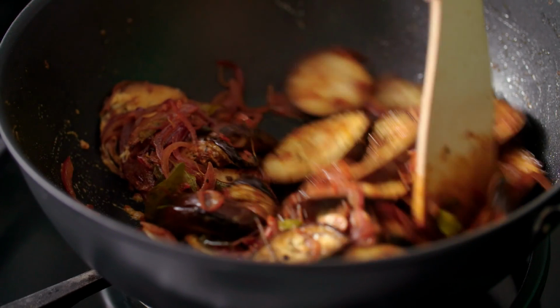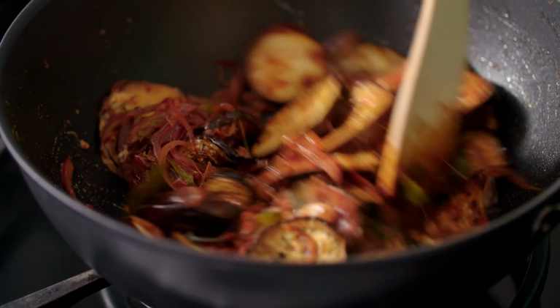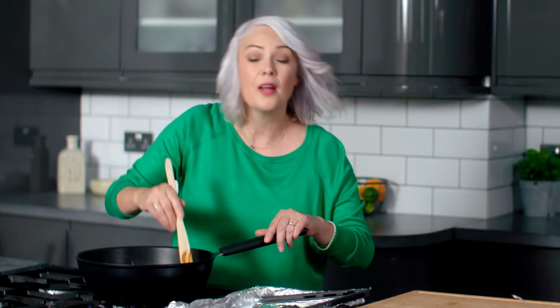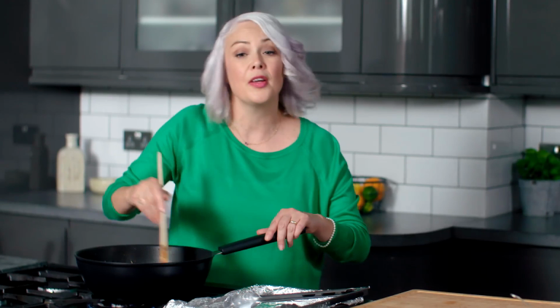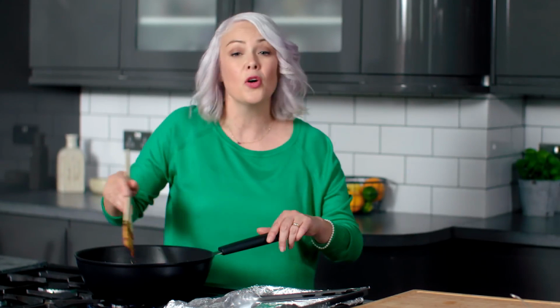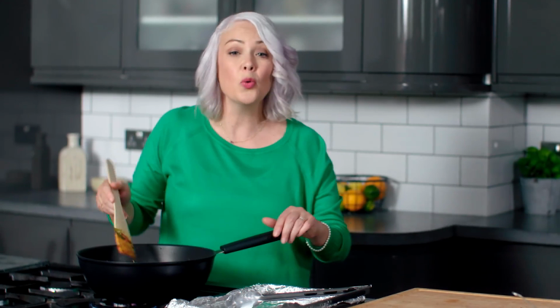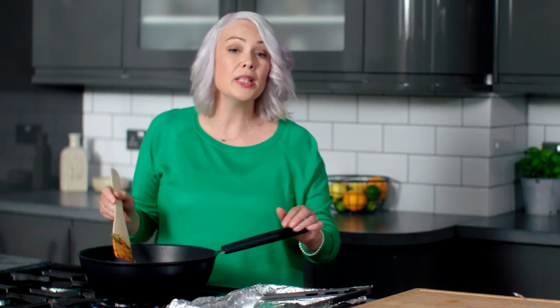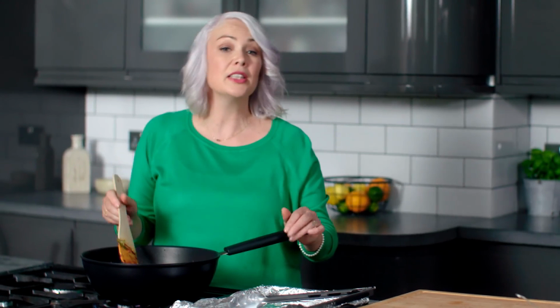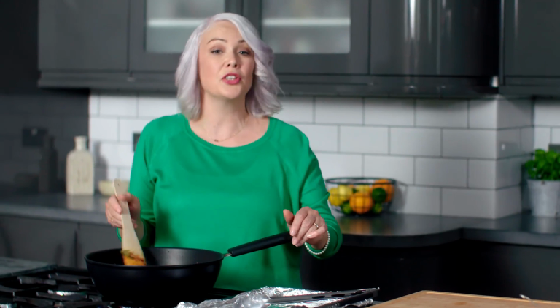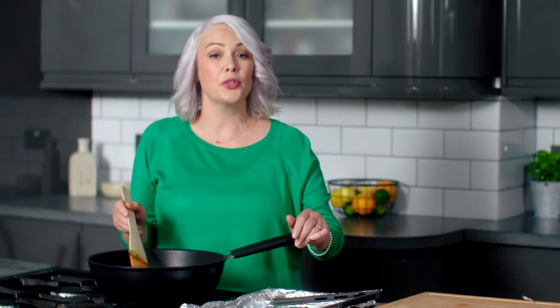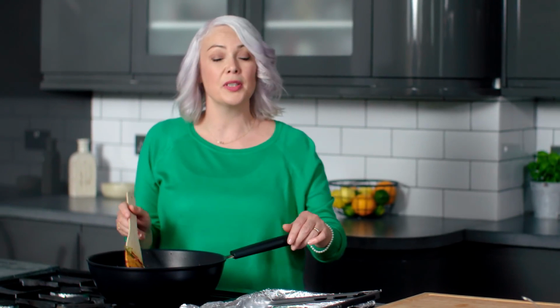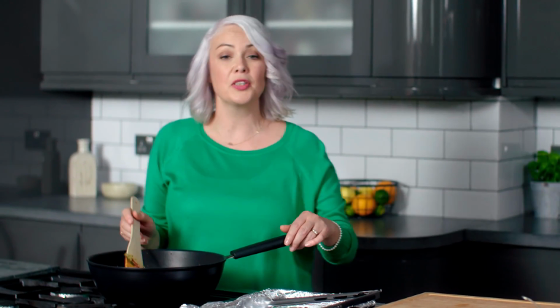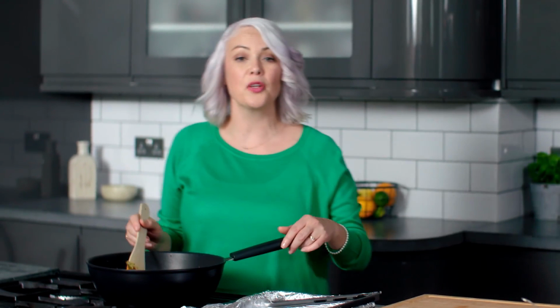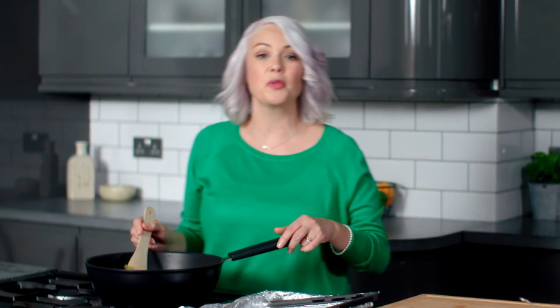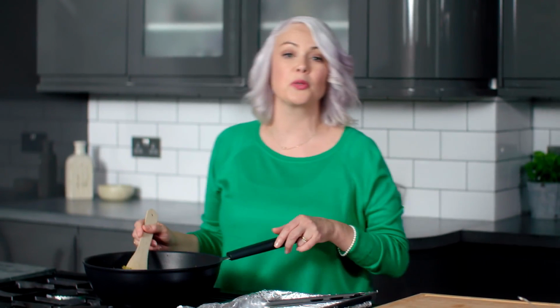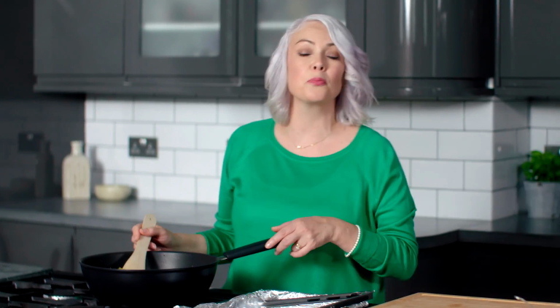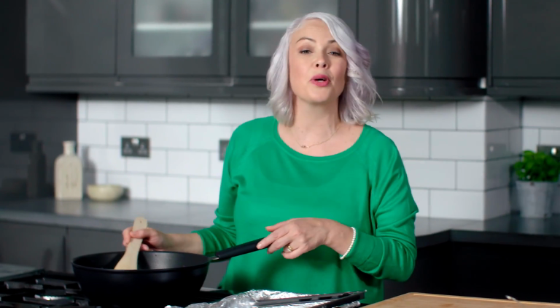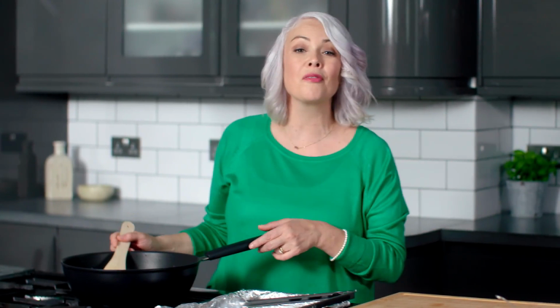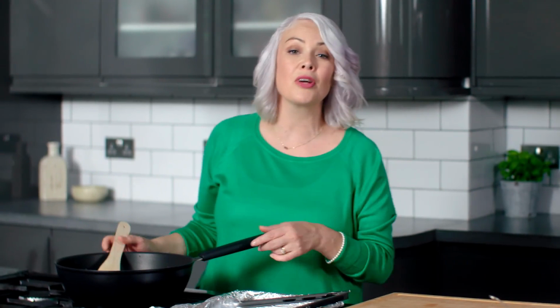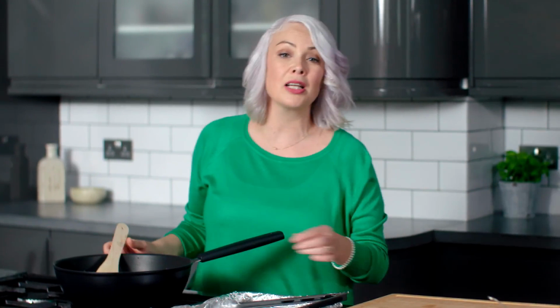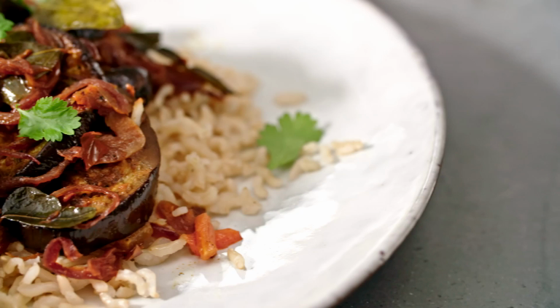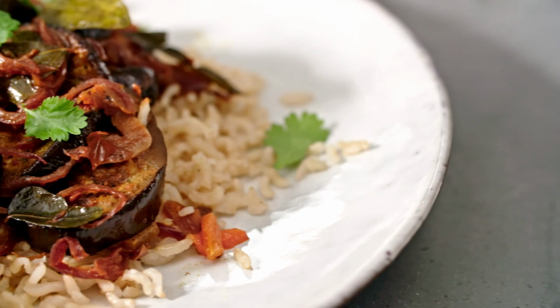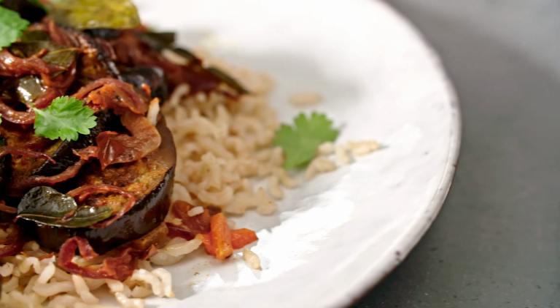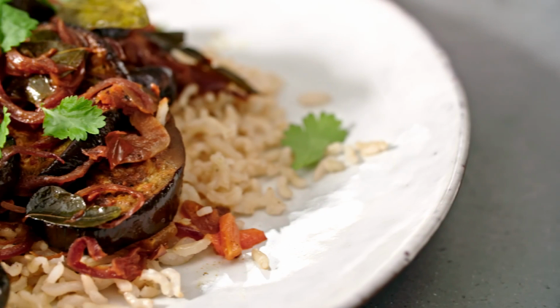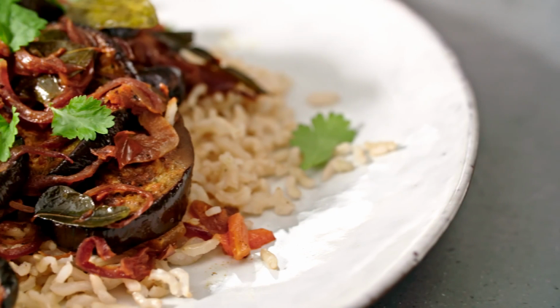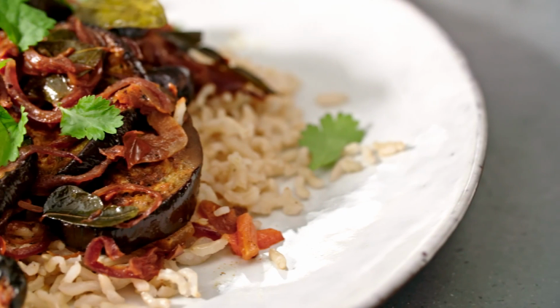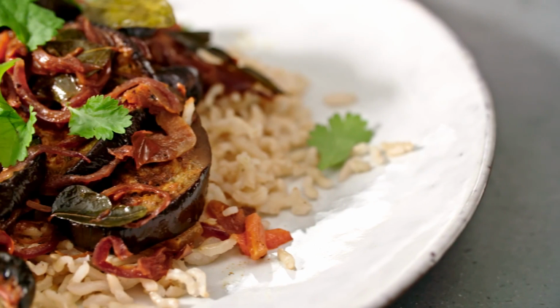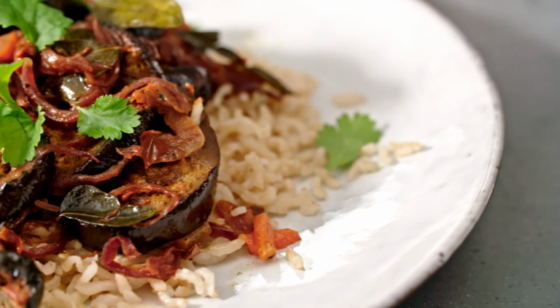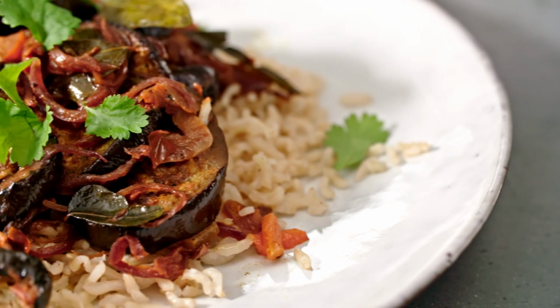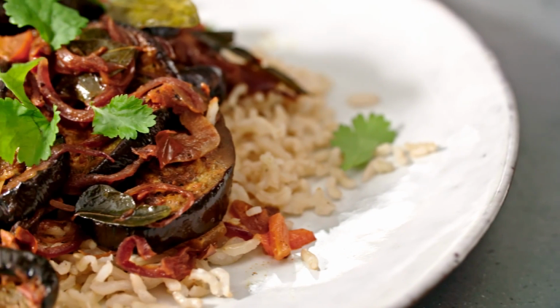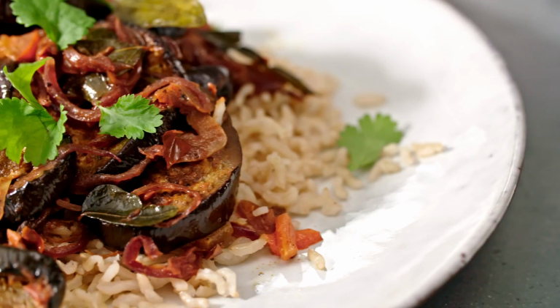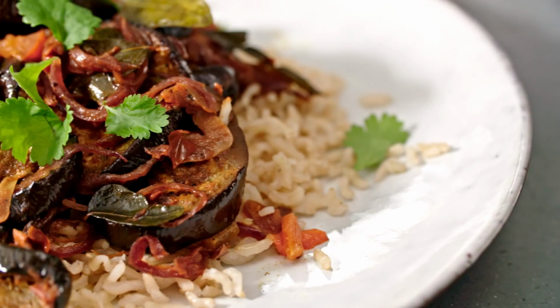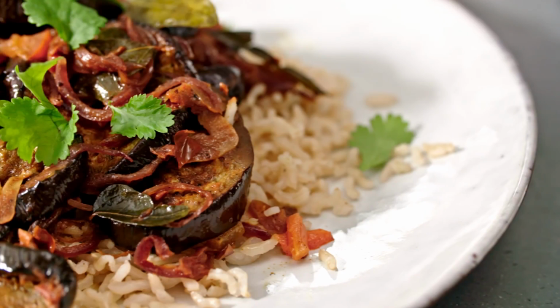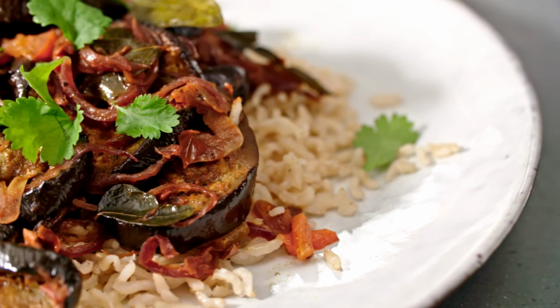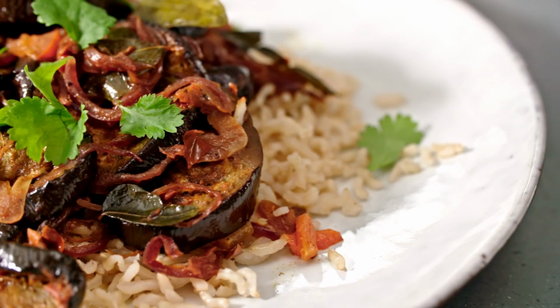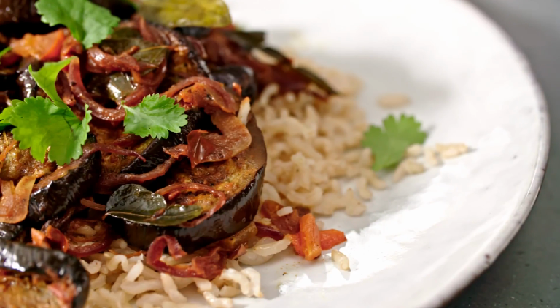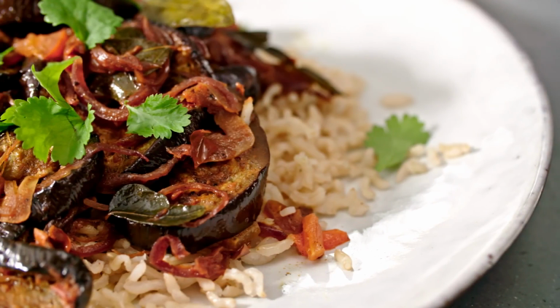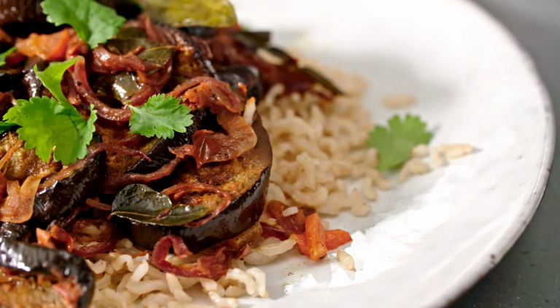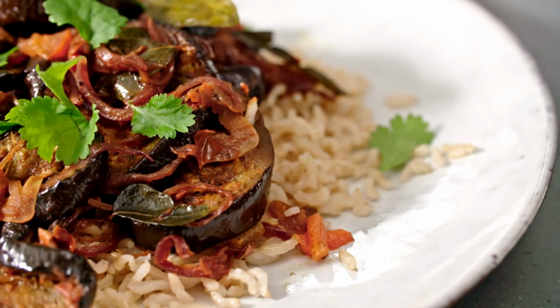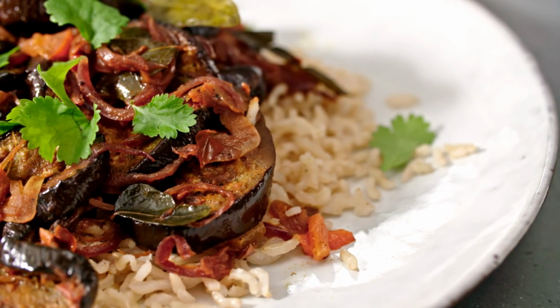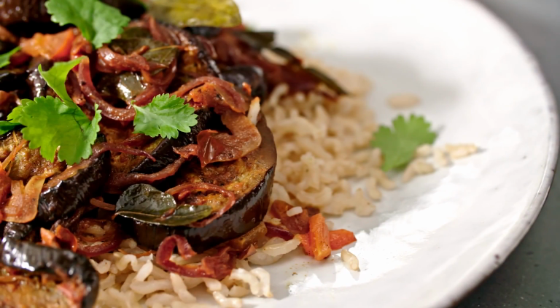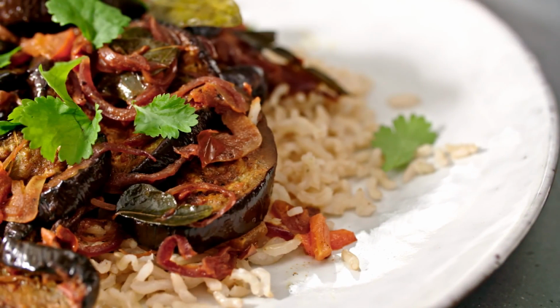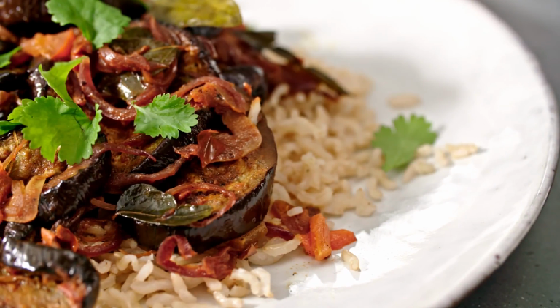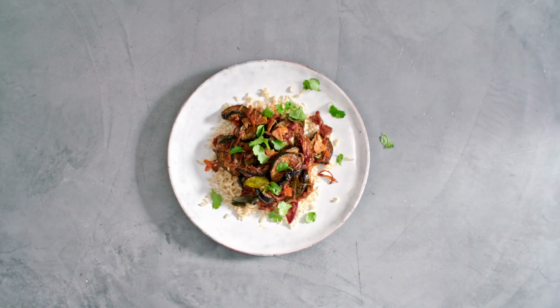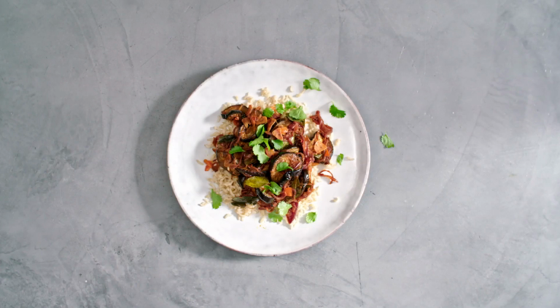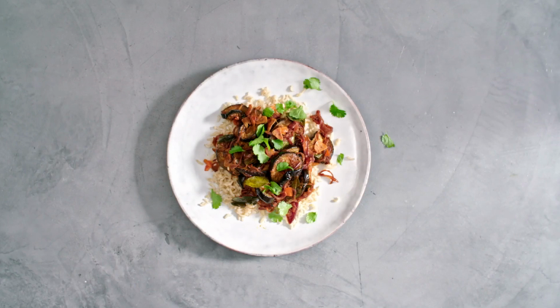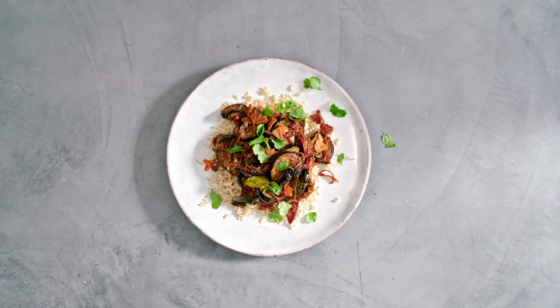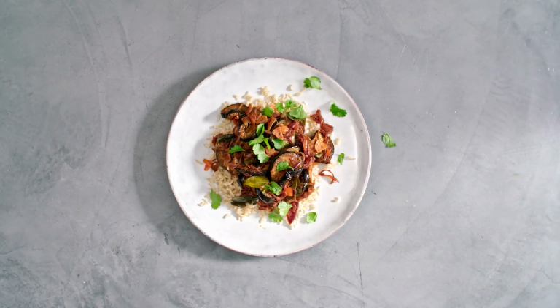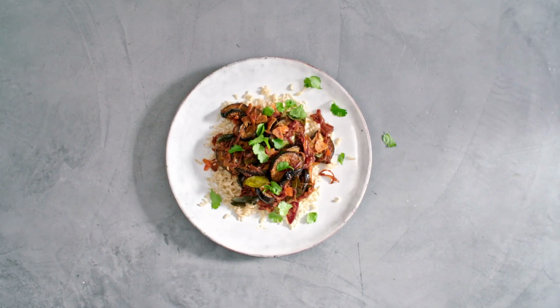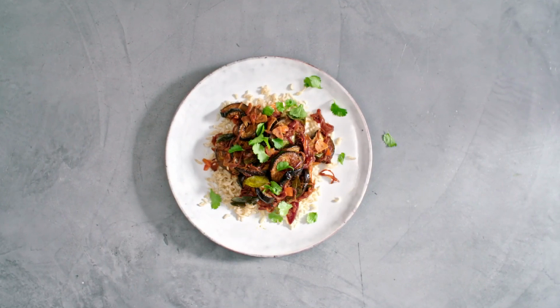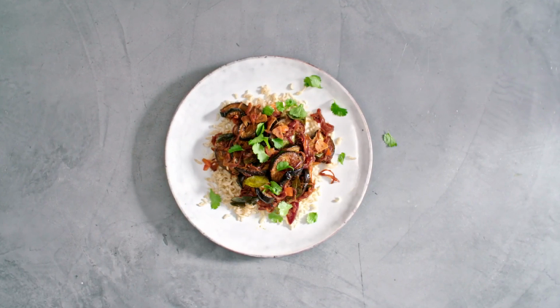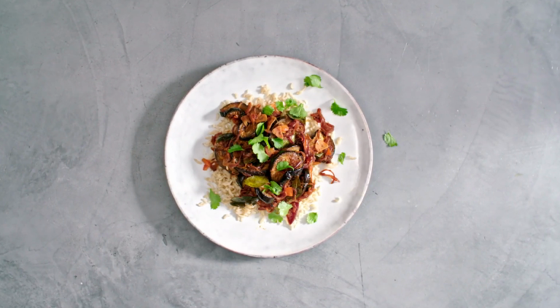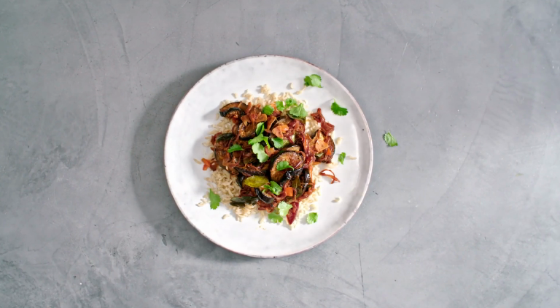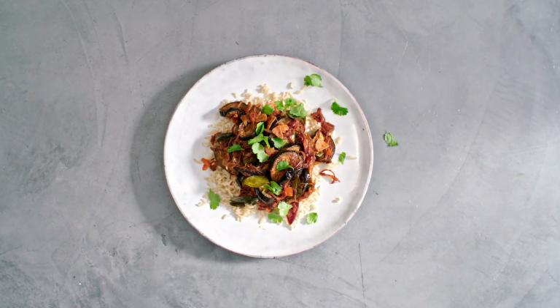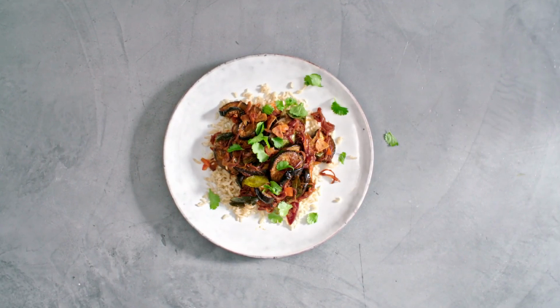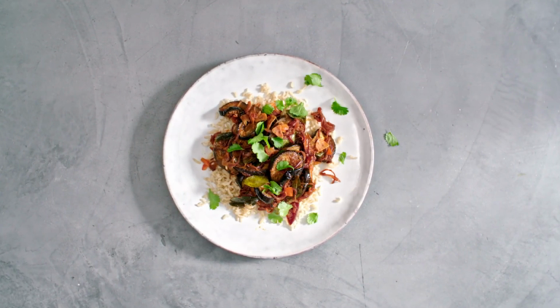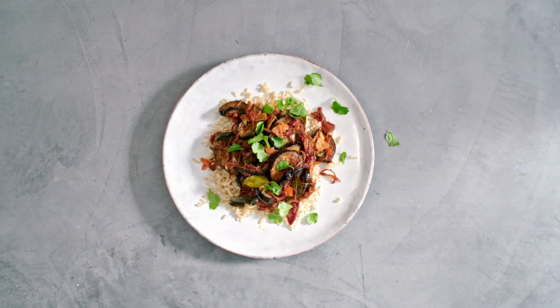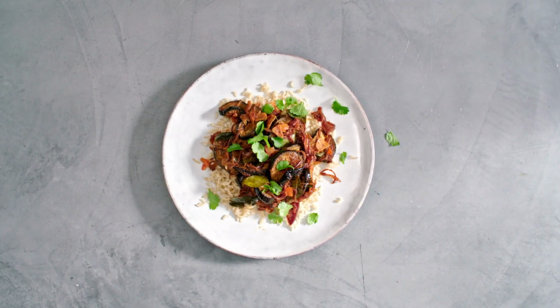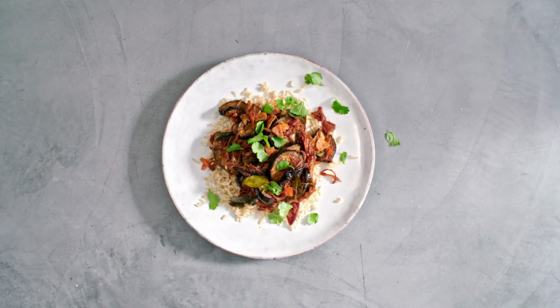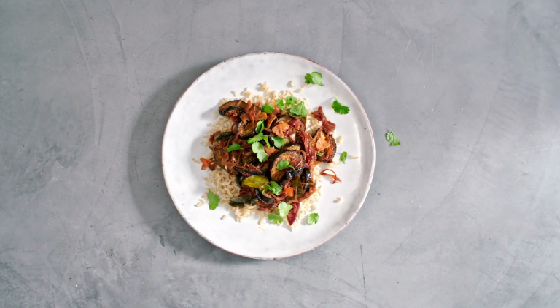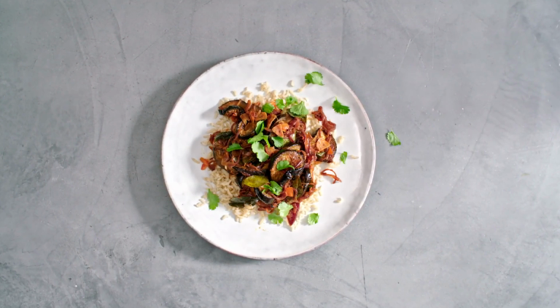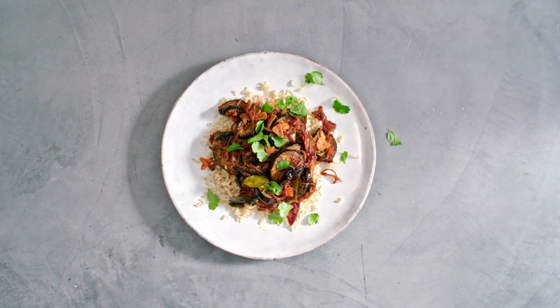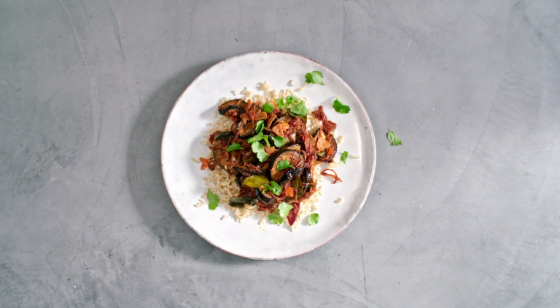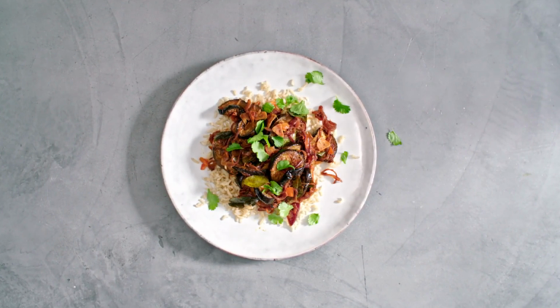And cook that down just for a couple of minutes. Then all we need to do is serve with some brown rice and a few sprinkles of fresh coriander. For more recipes, don't forget to click to subscribe.